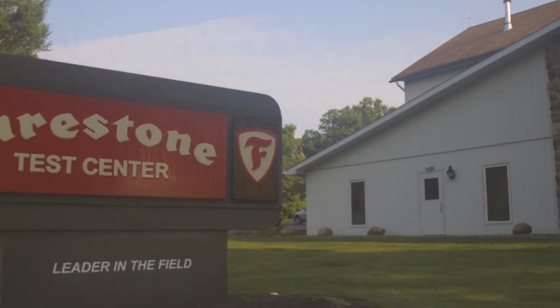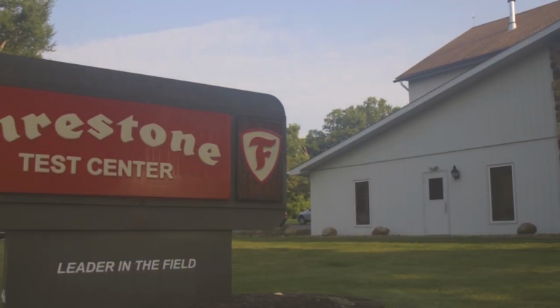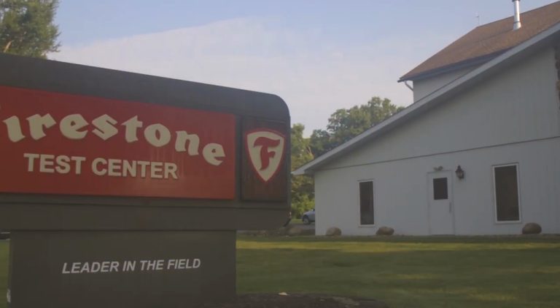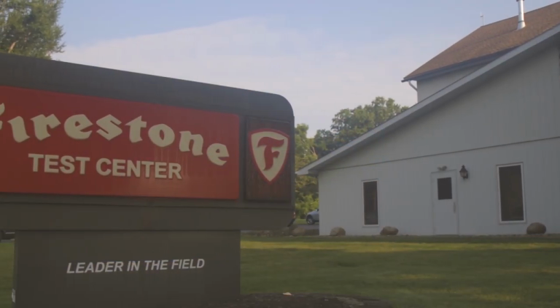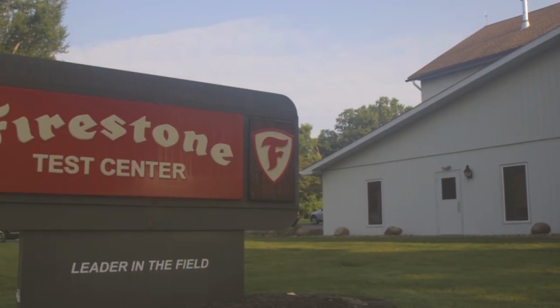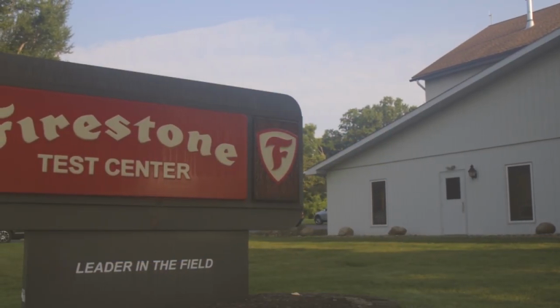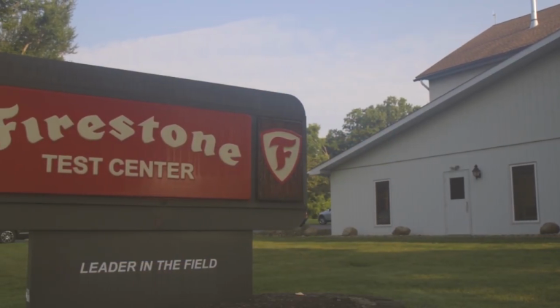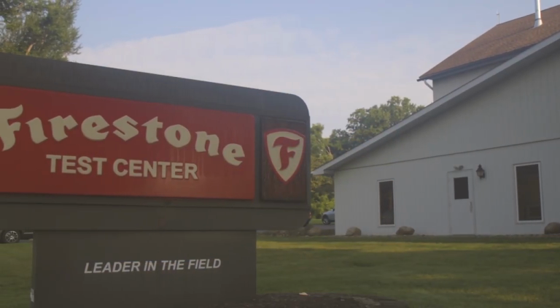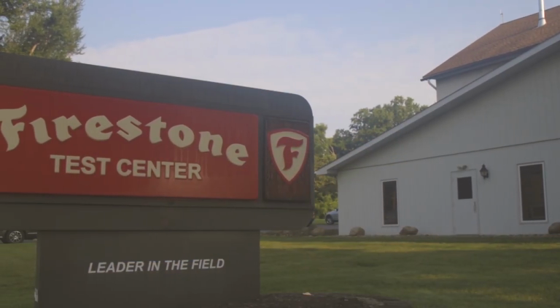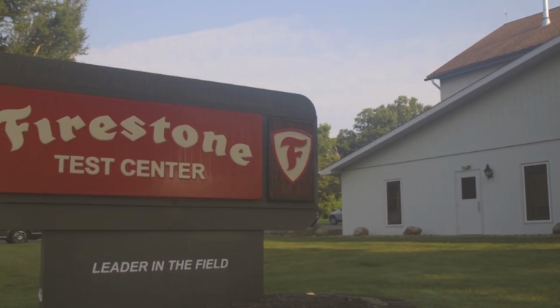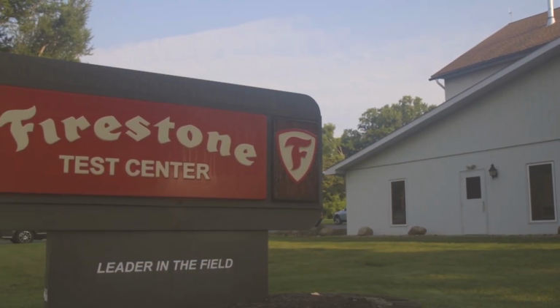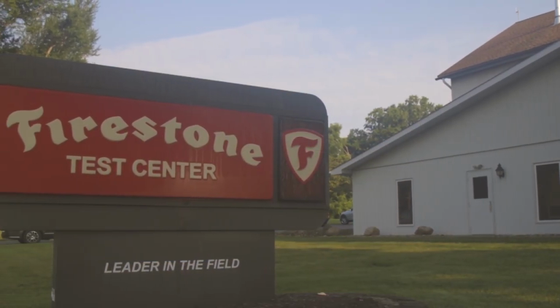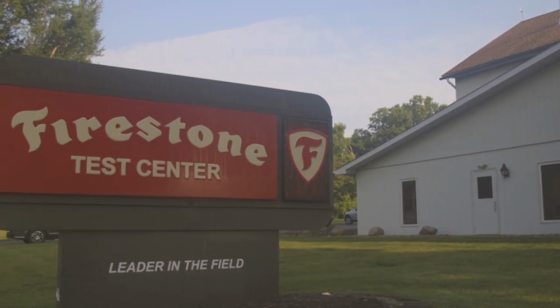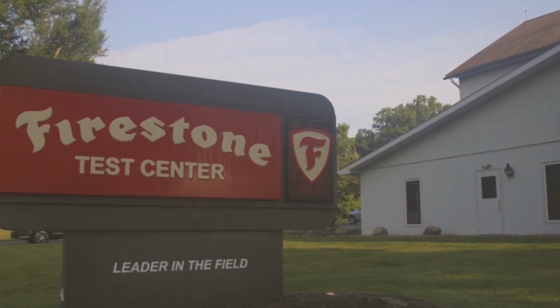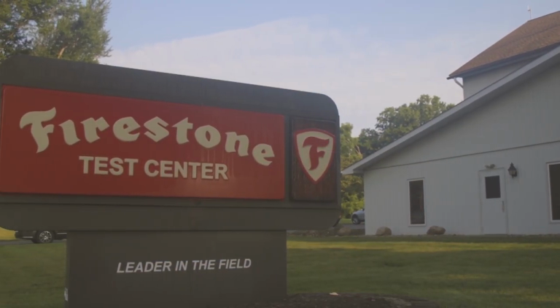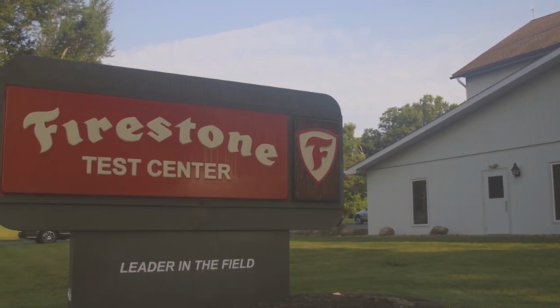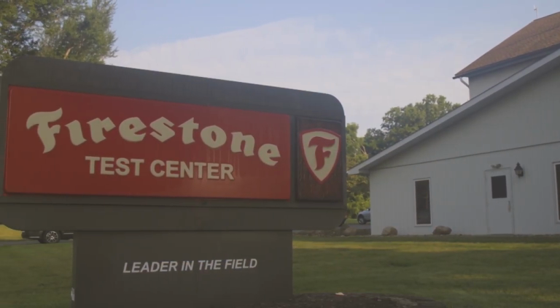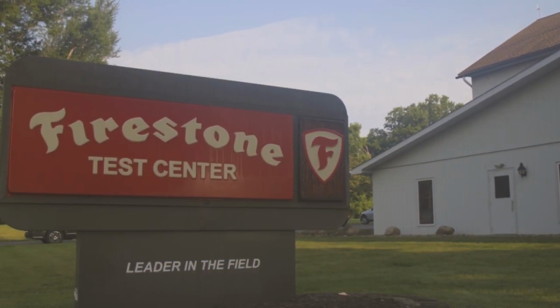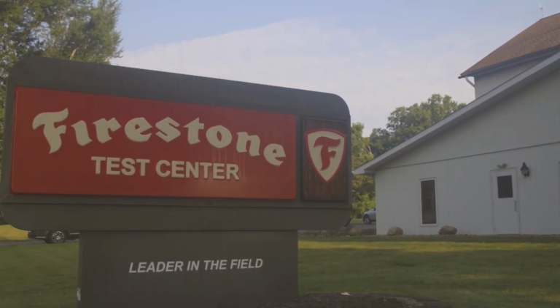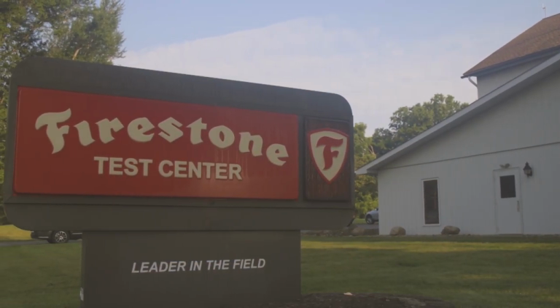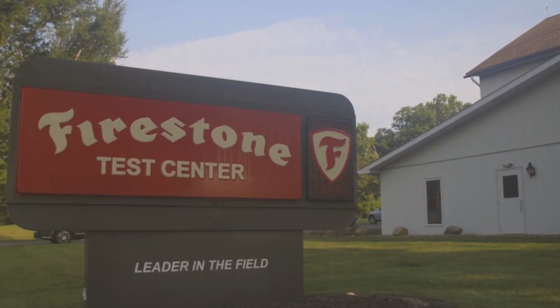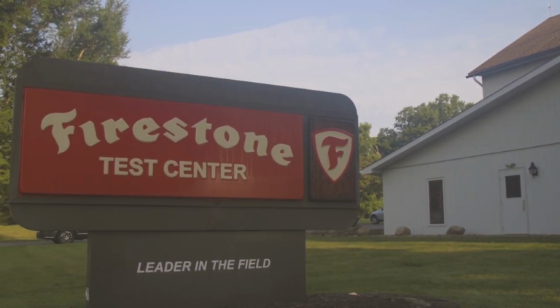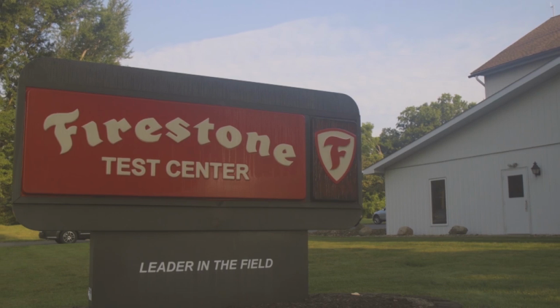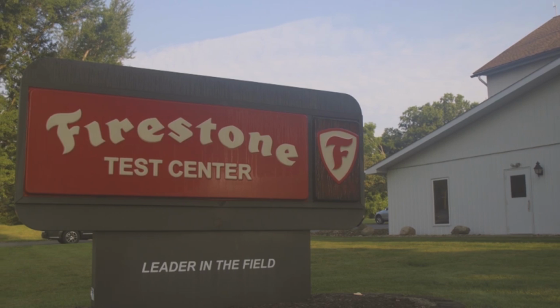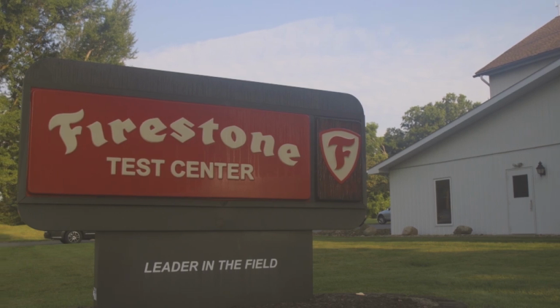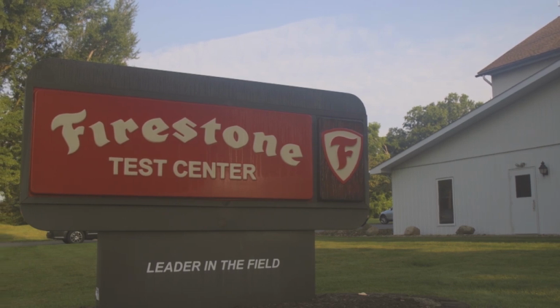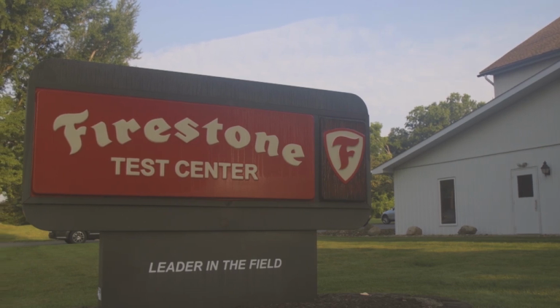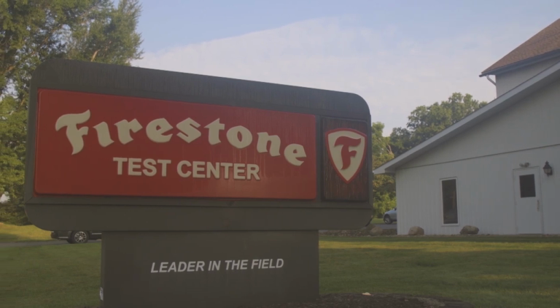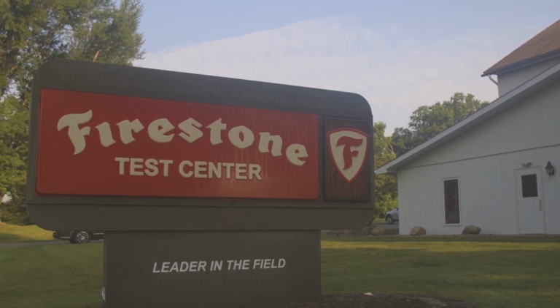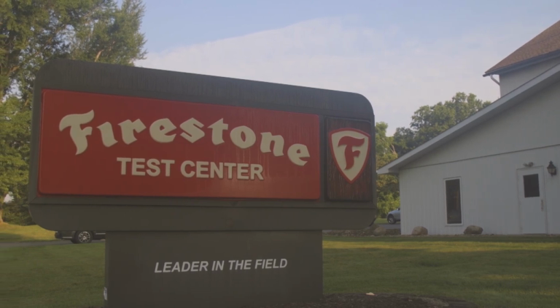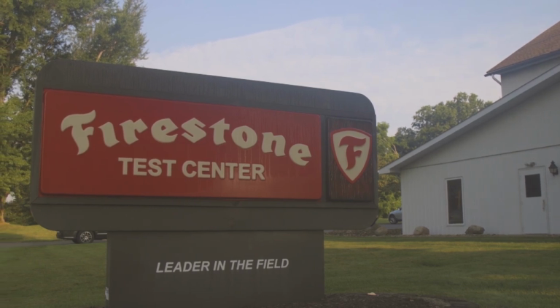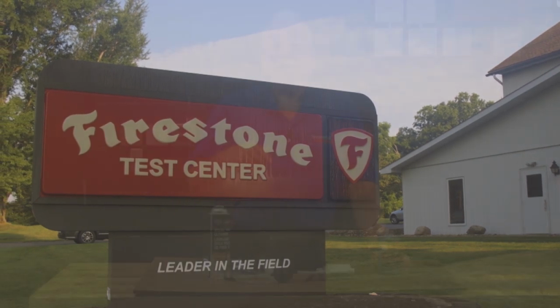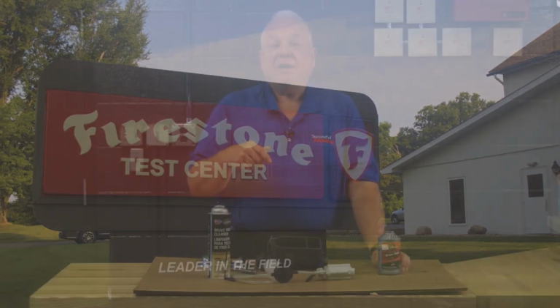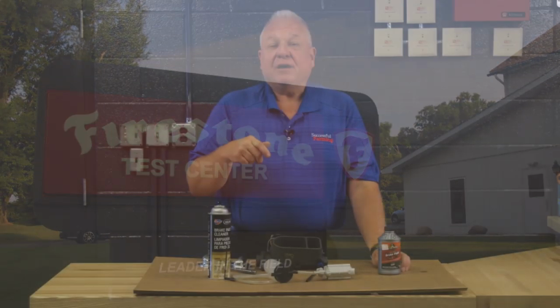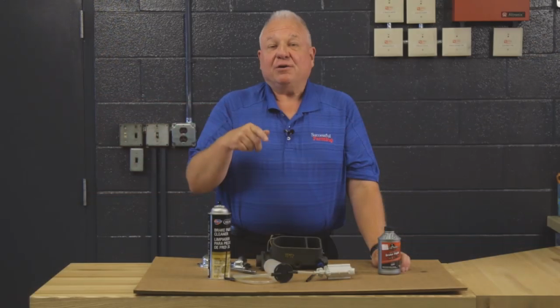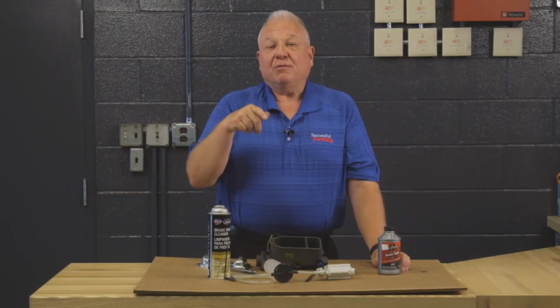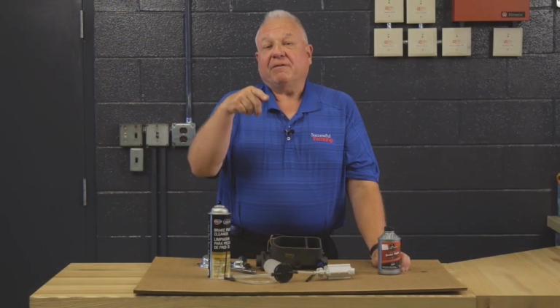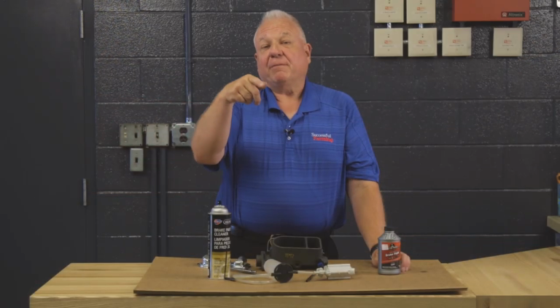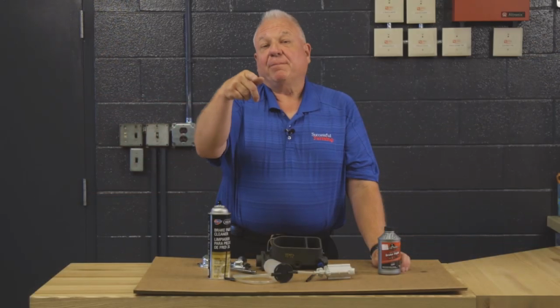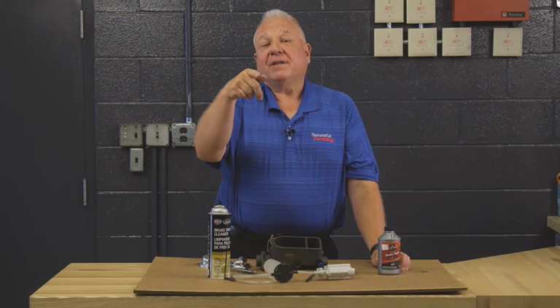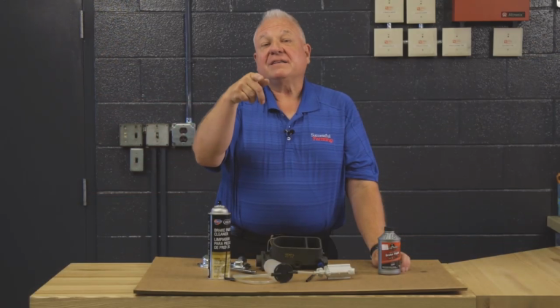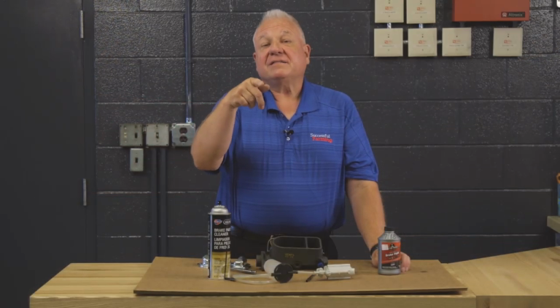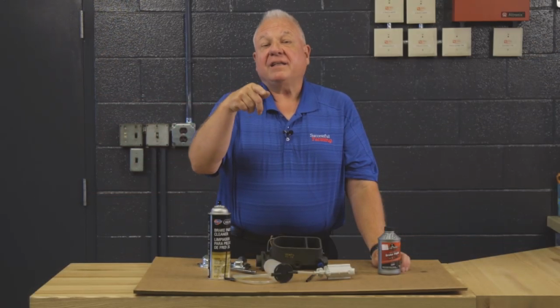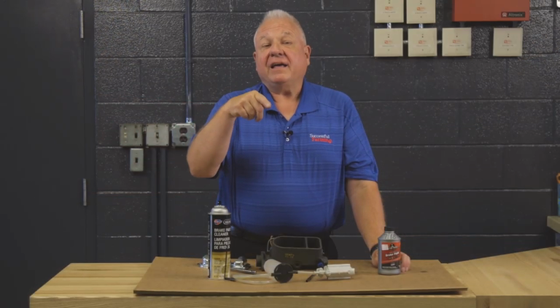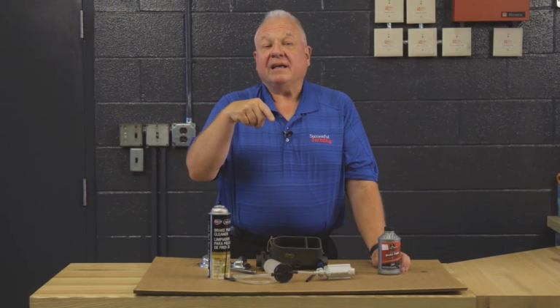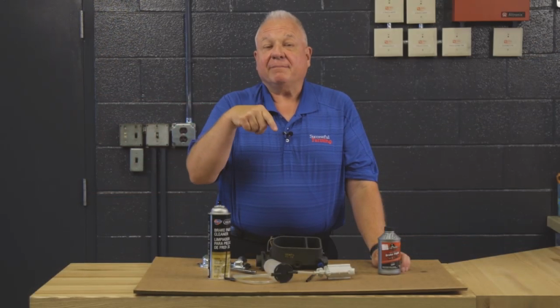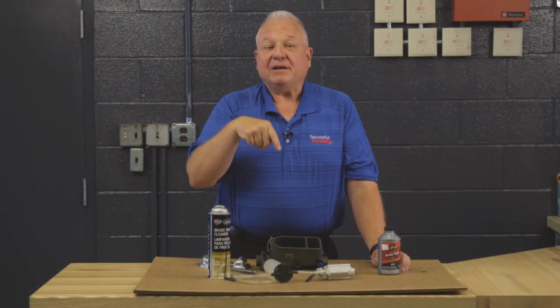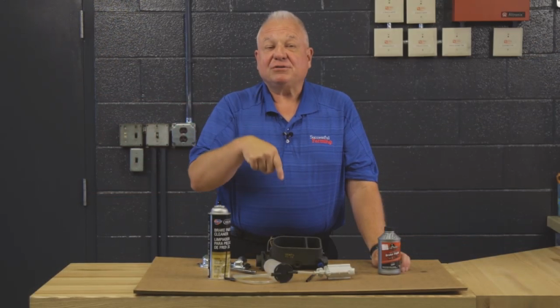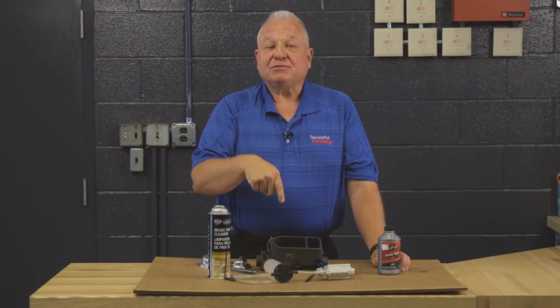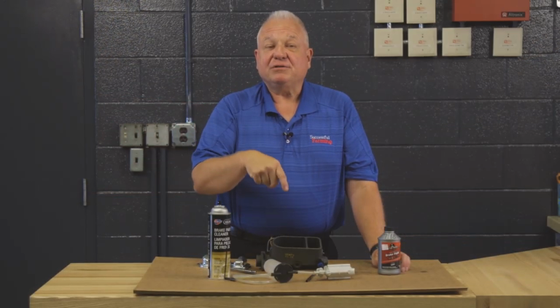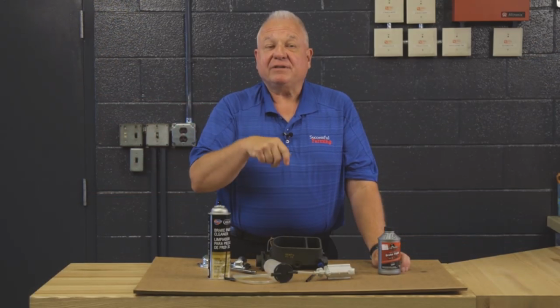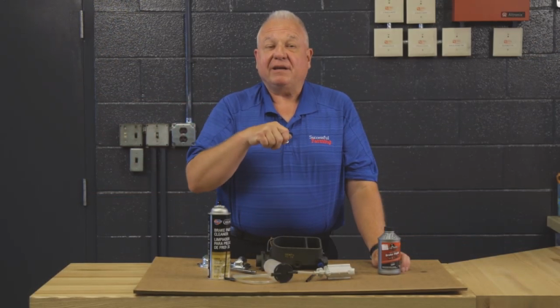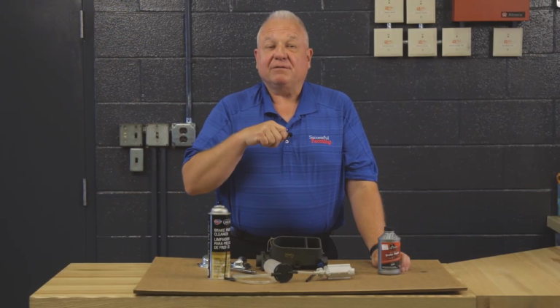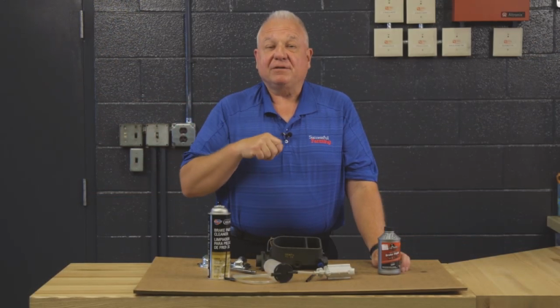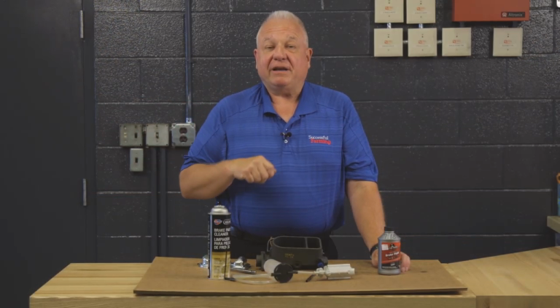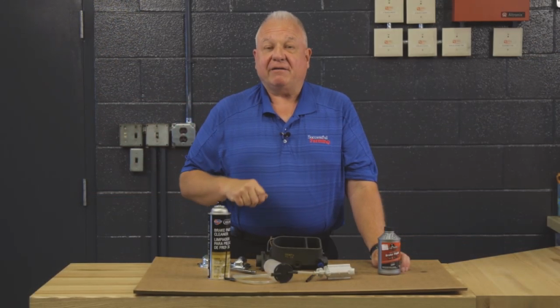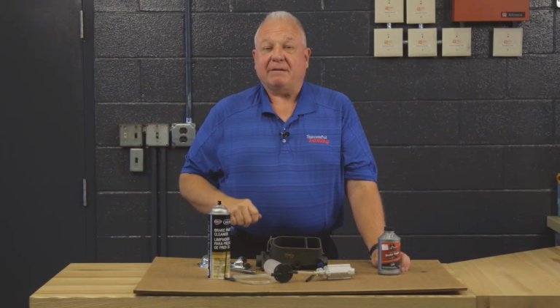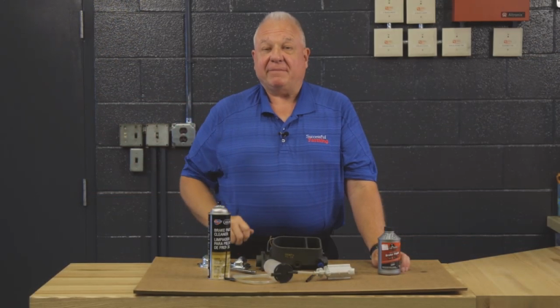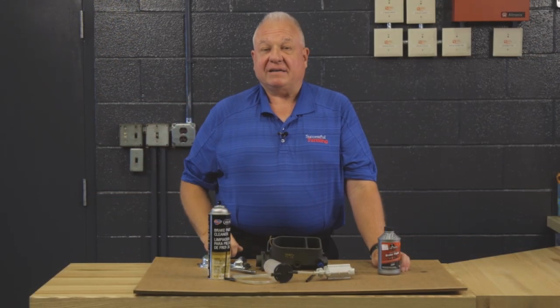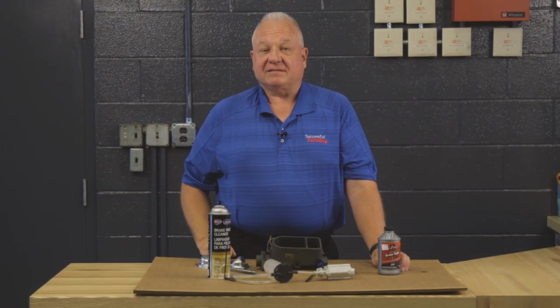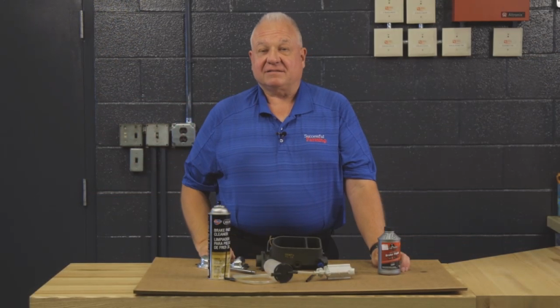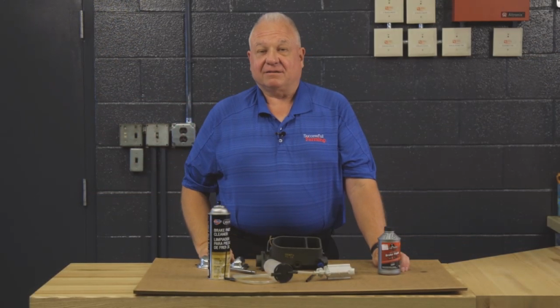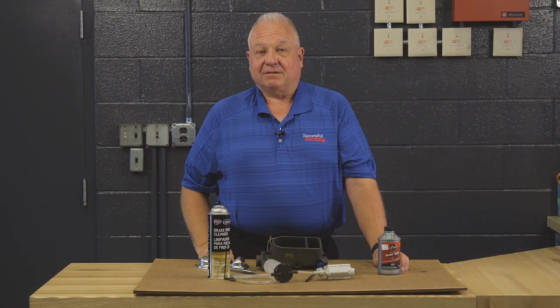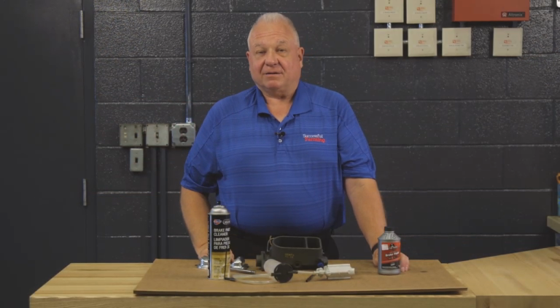I'm over in Columbus, Ohio at the Firestone Test Center. You have a blessed day, and make sure you take good care of that master cylinder.